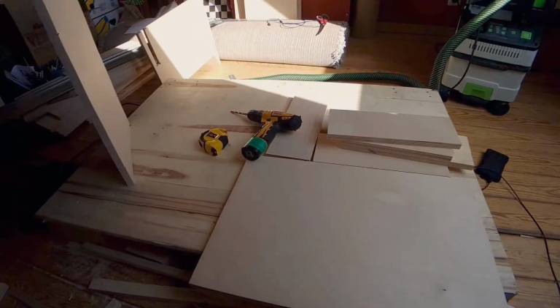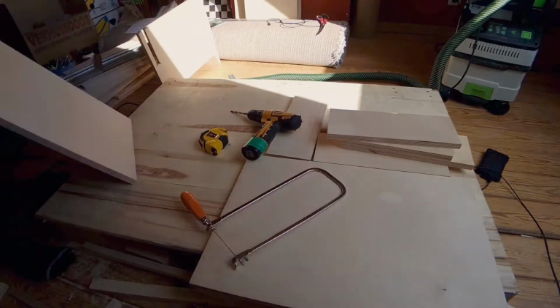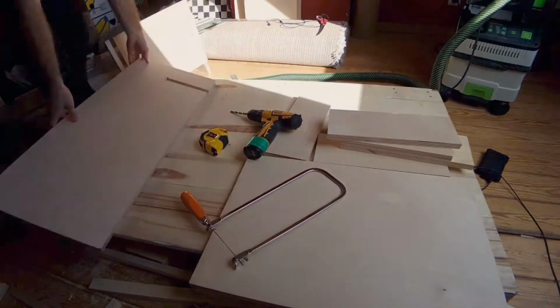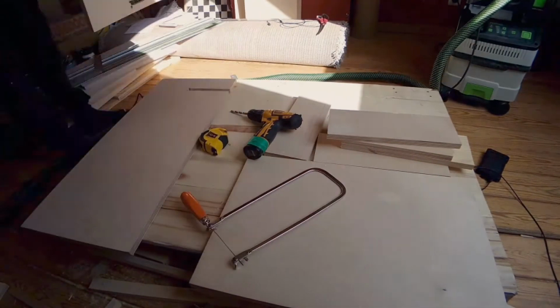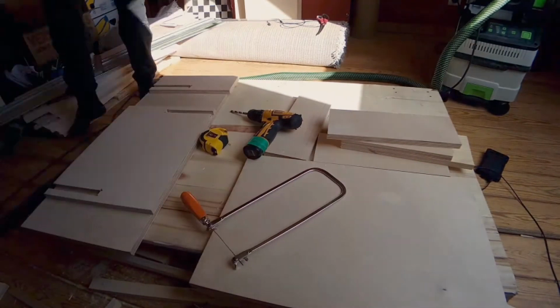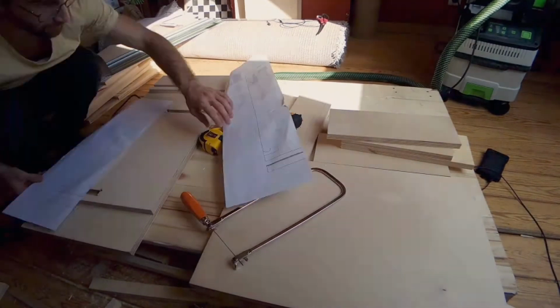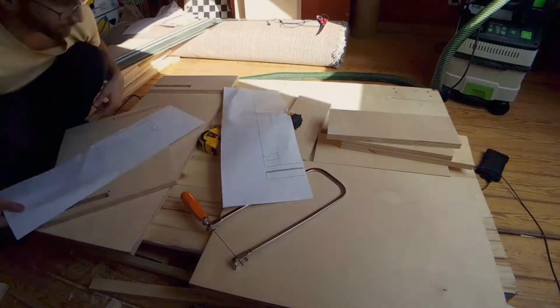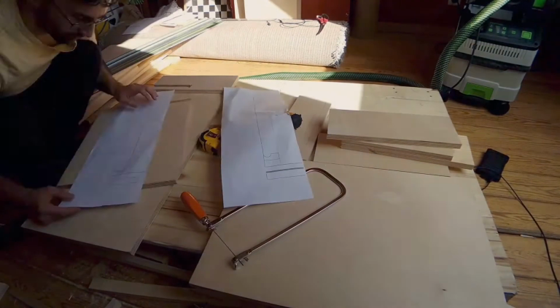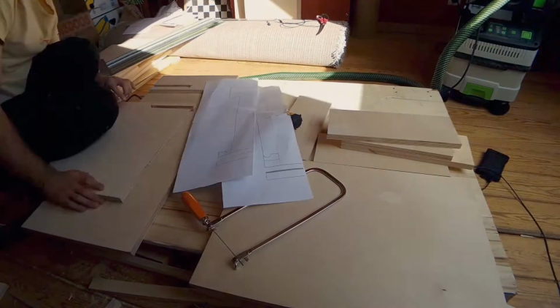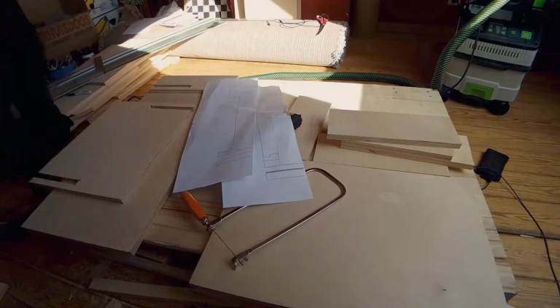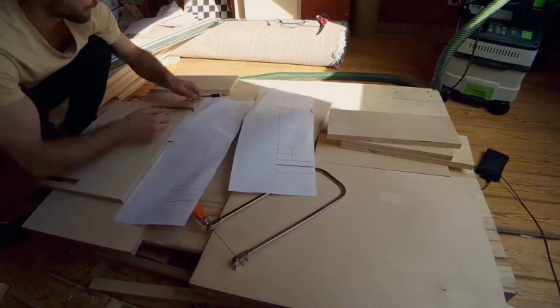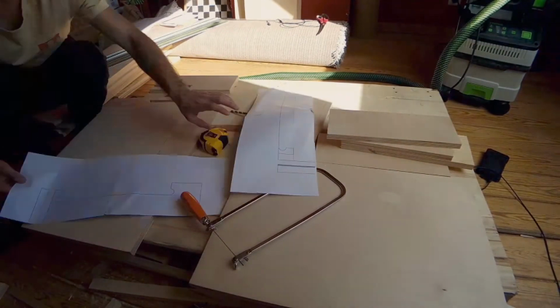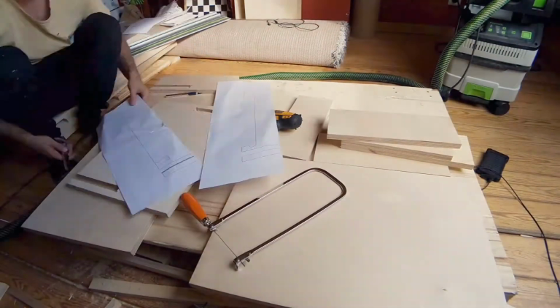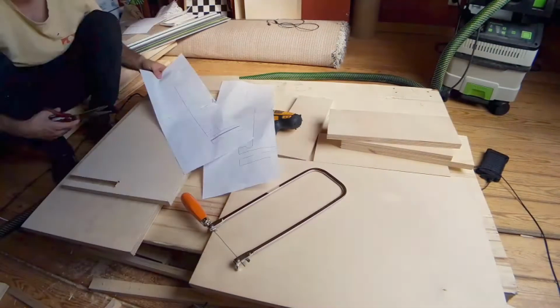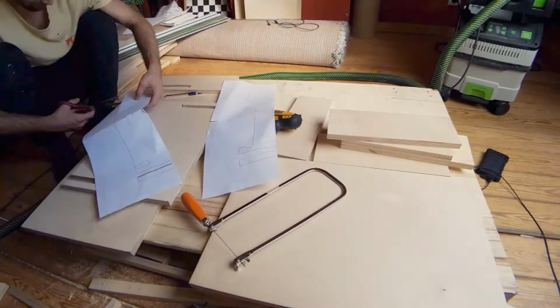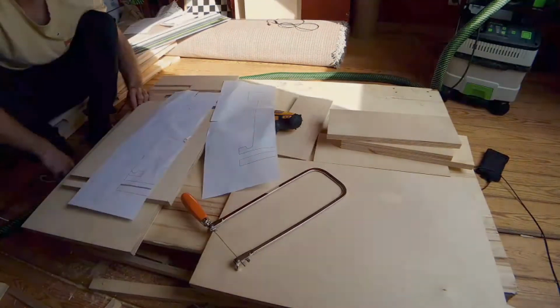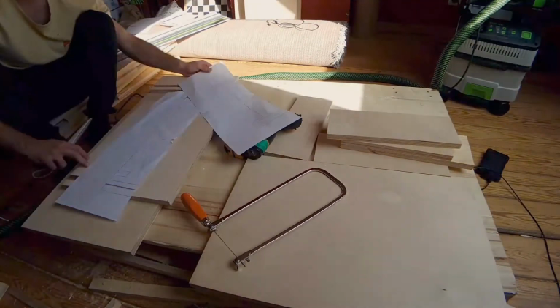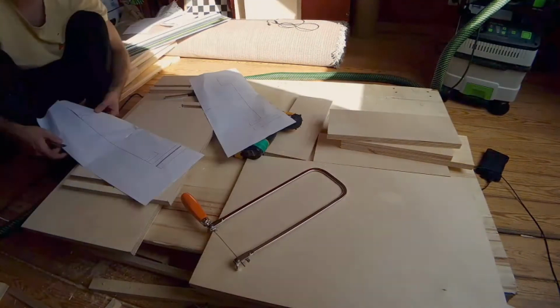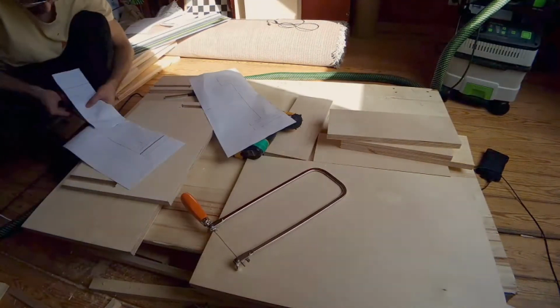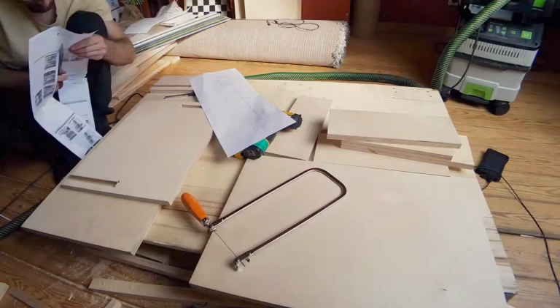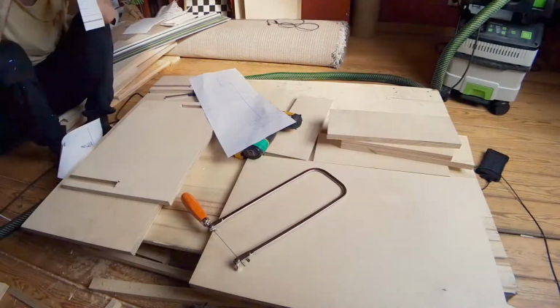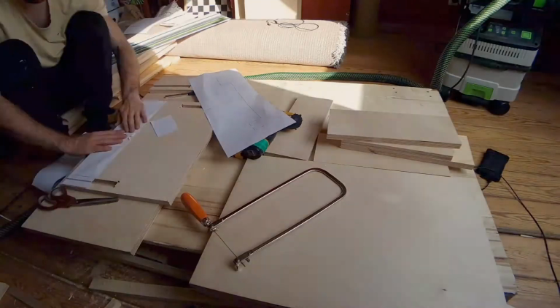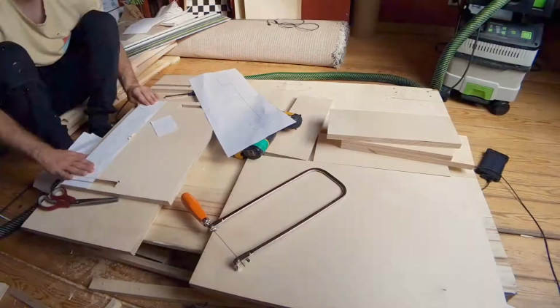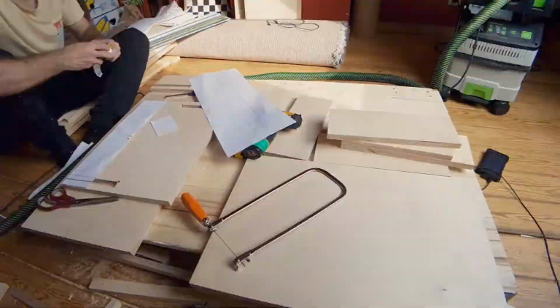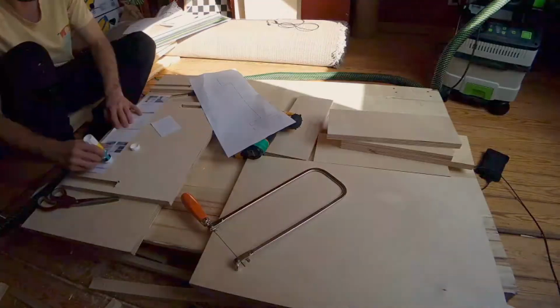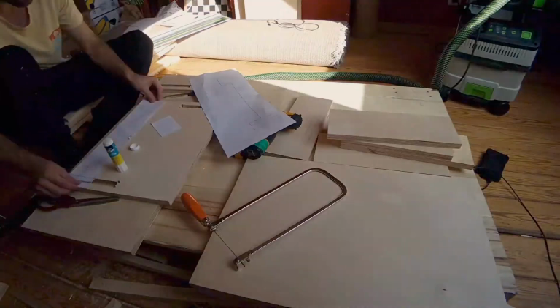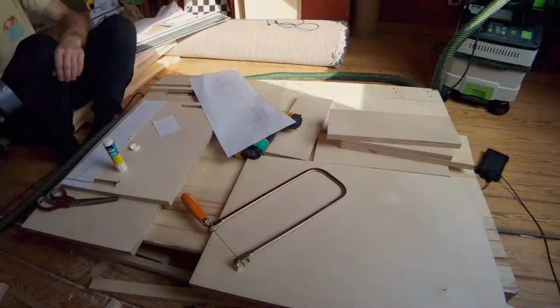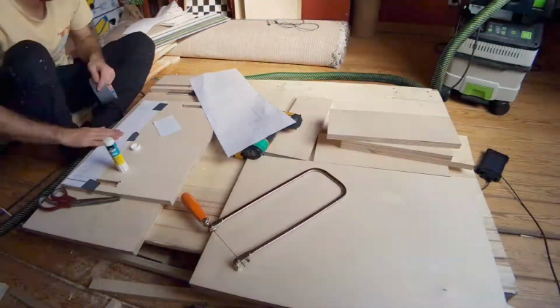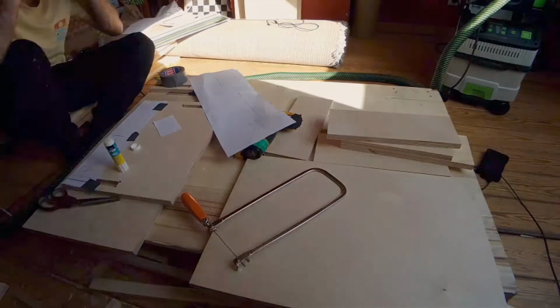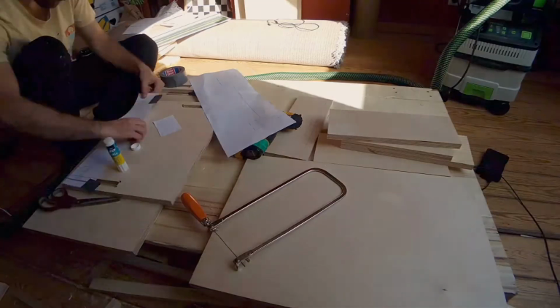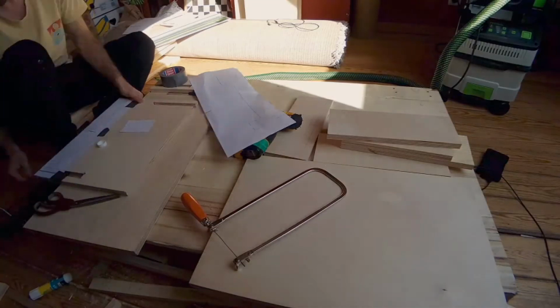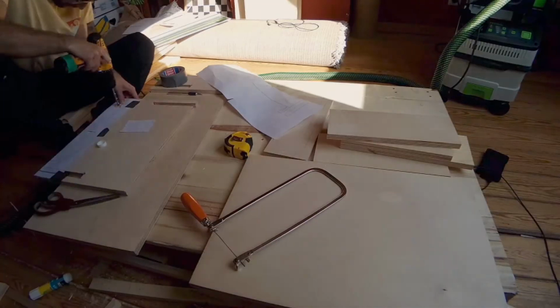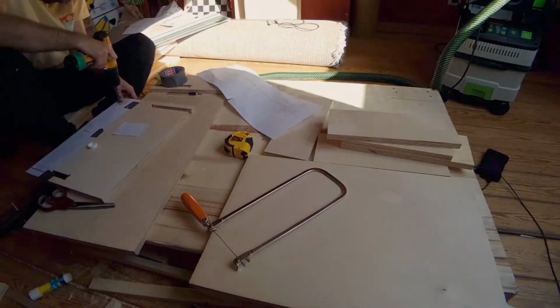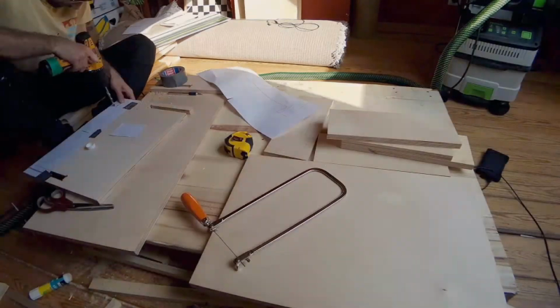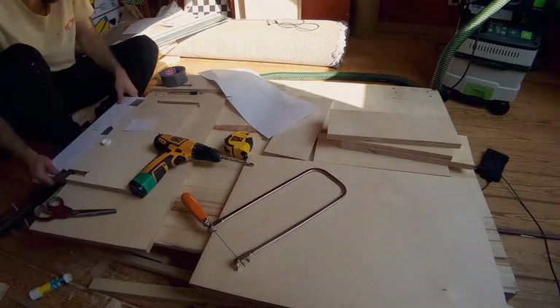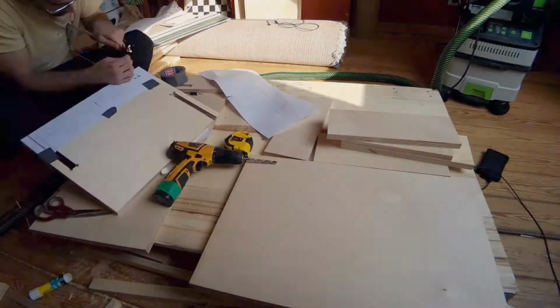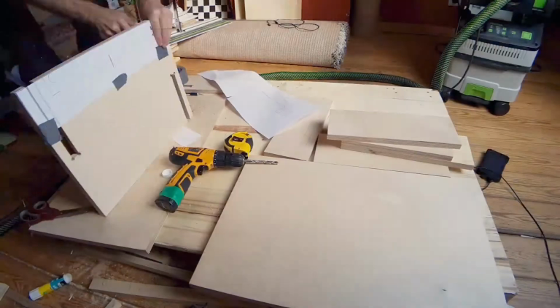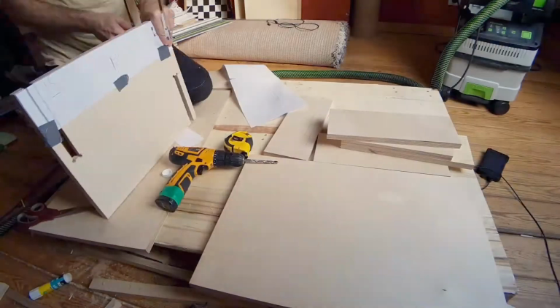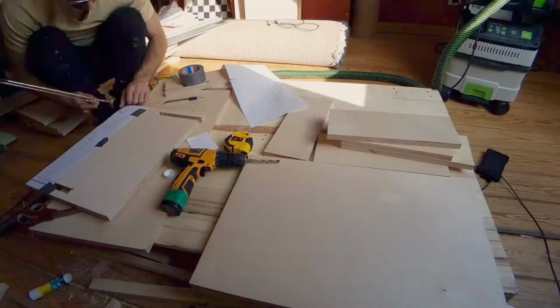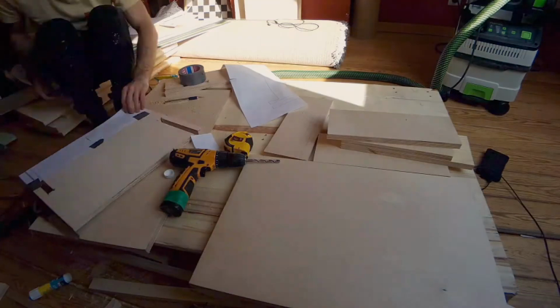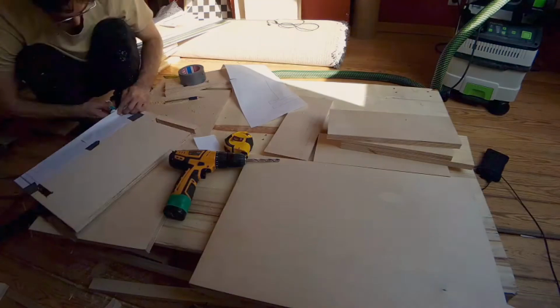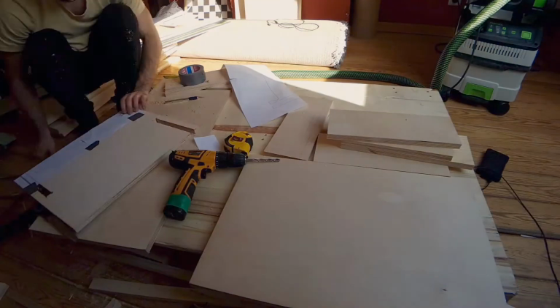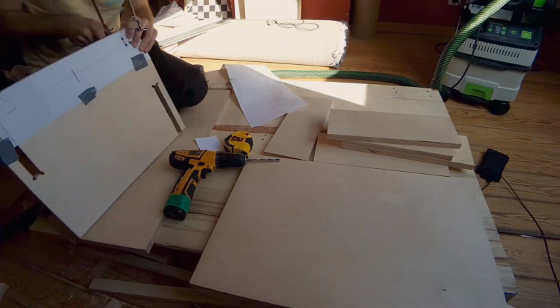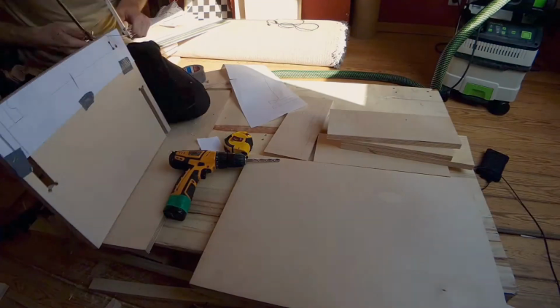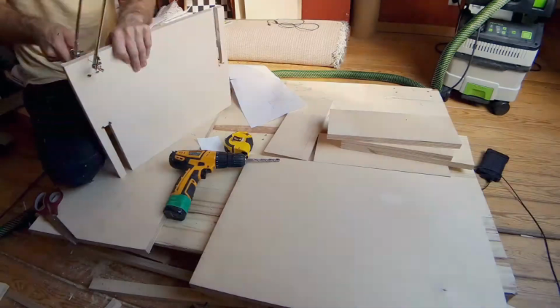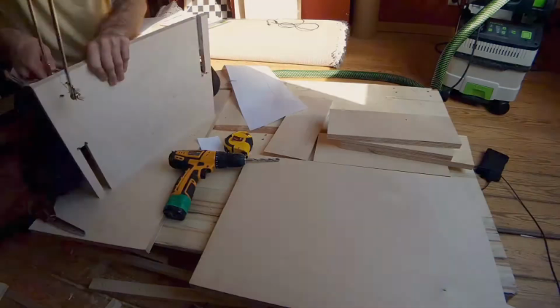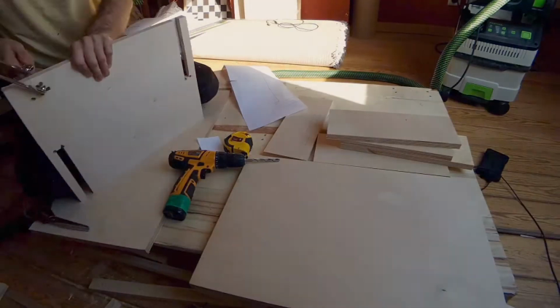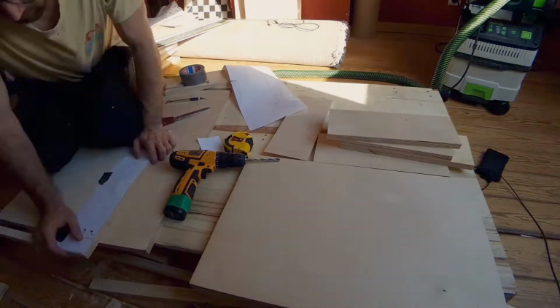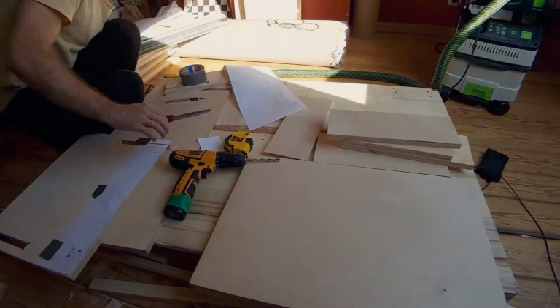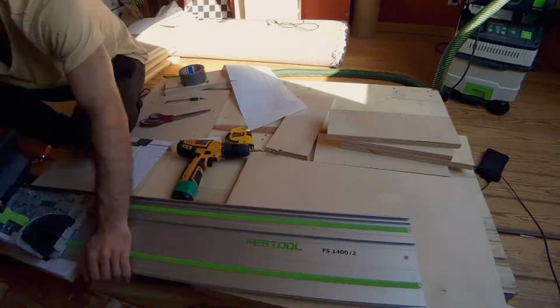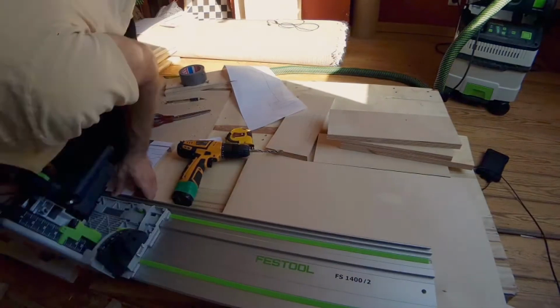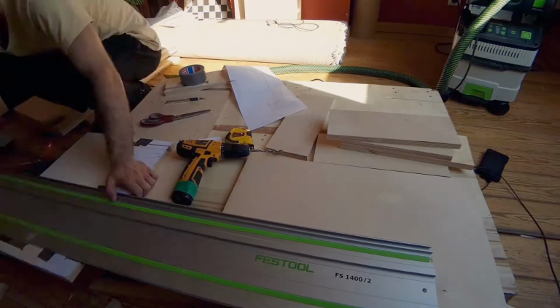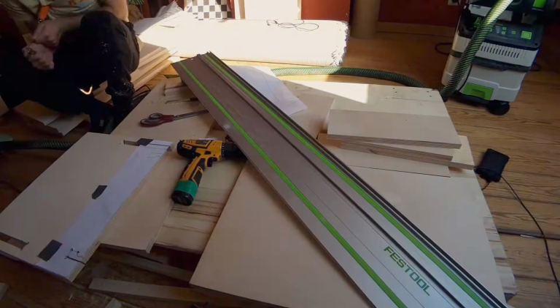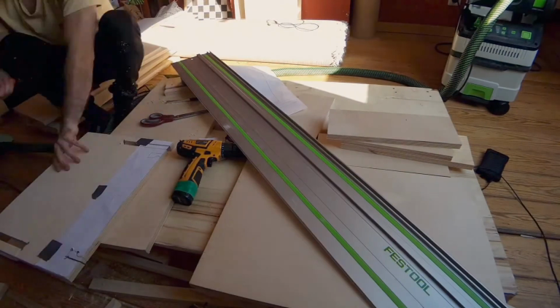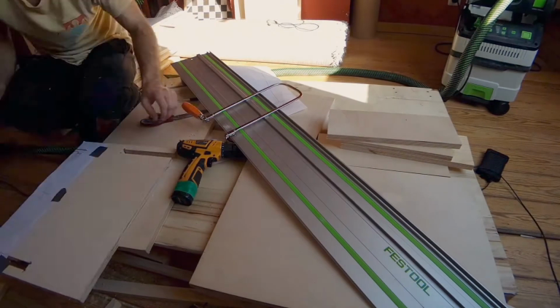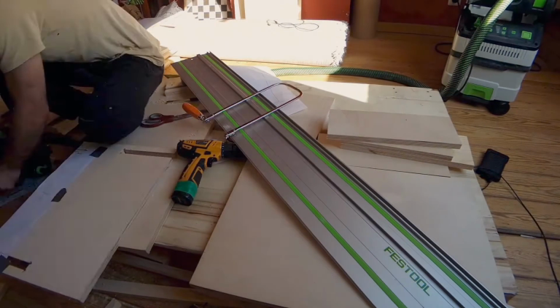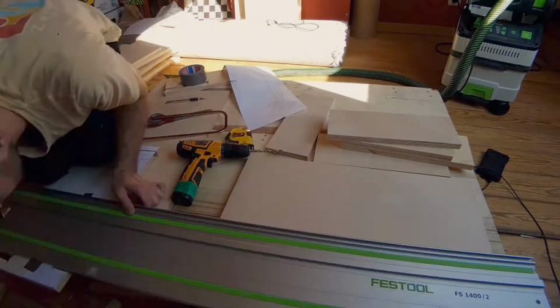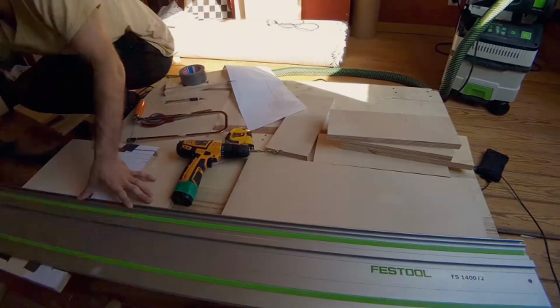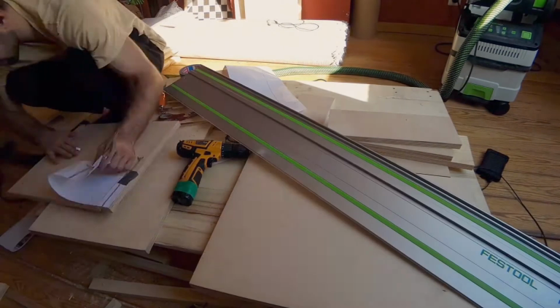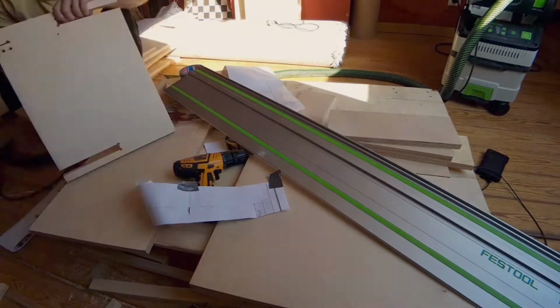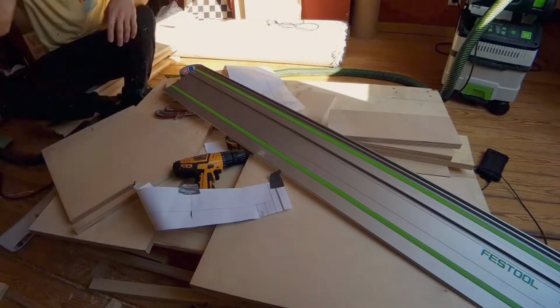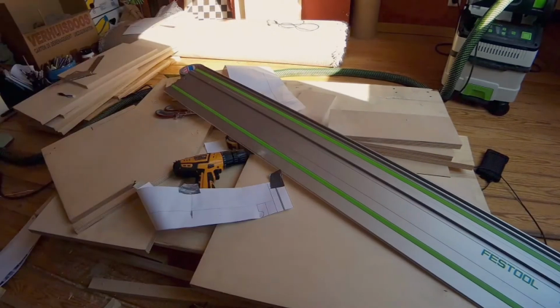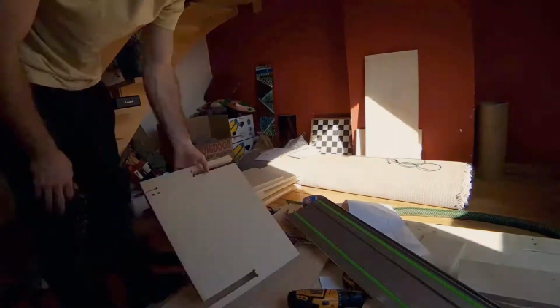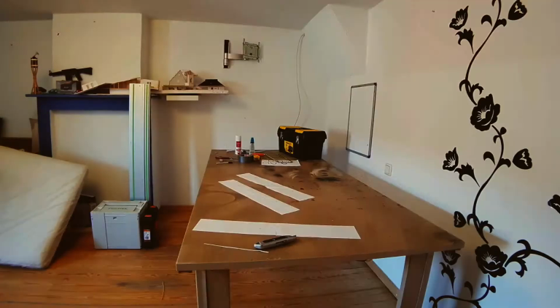I printed tap-tap plates on the scale of one-on-one, so that I can cut out the puzzle piece.